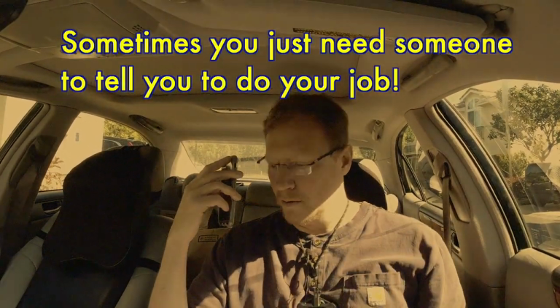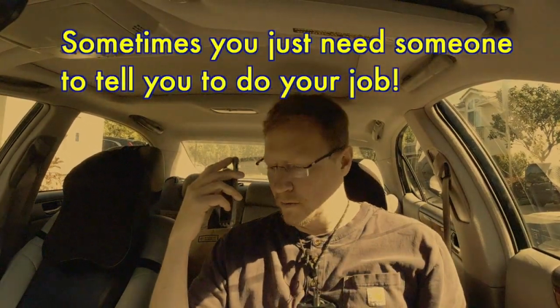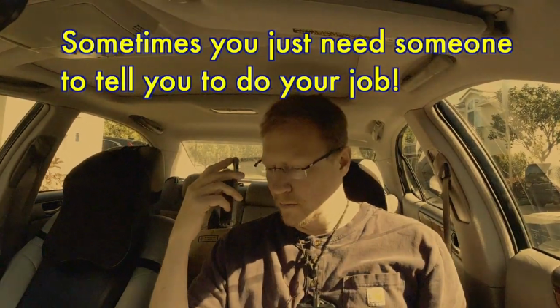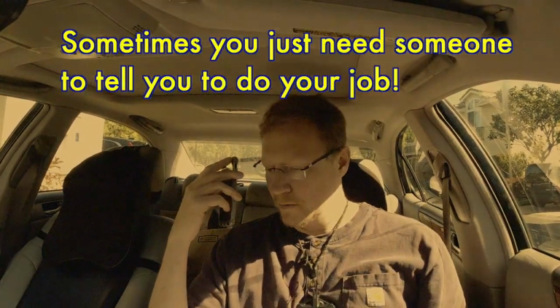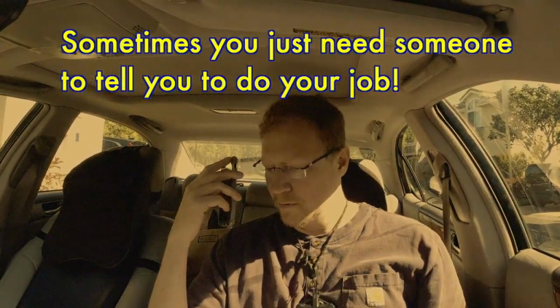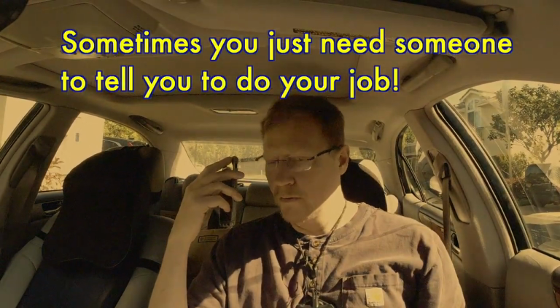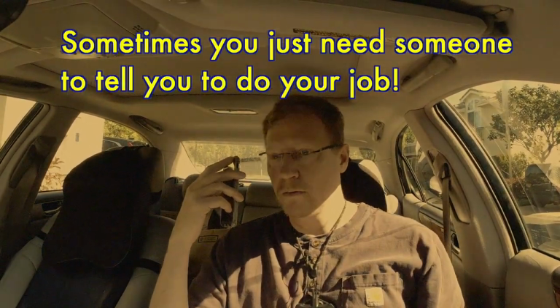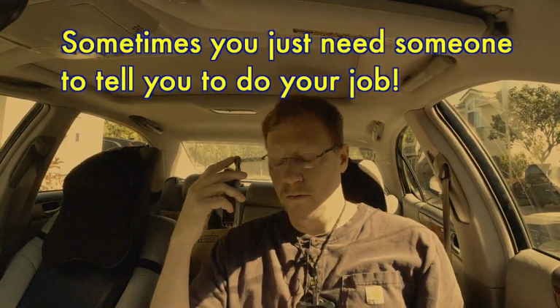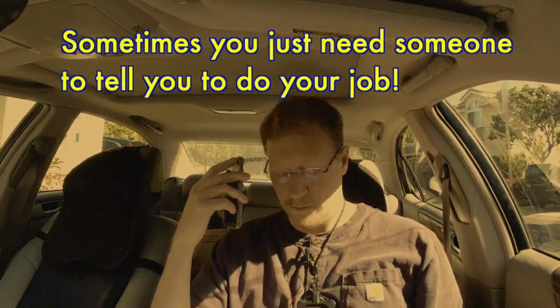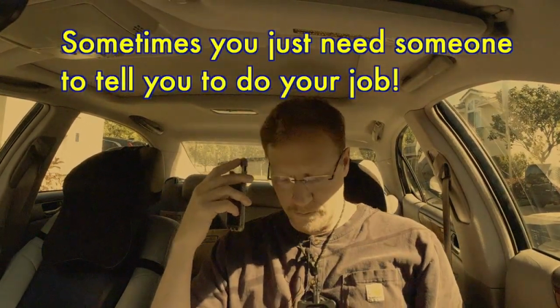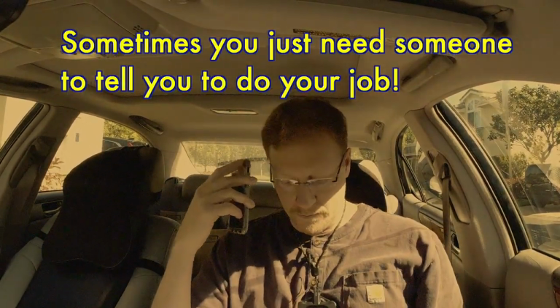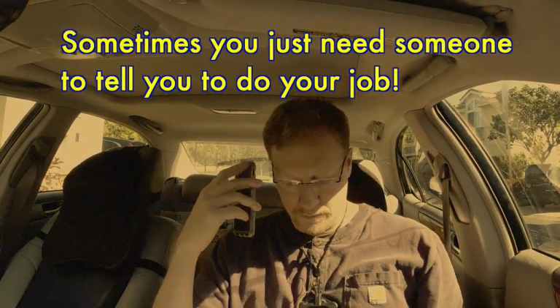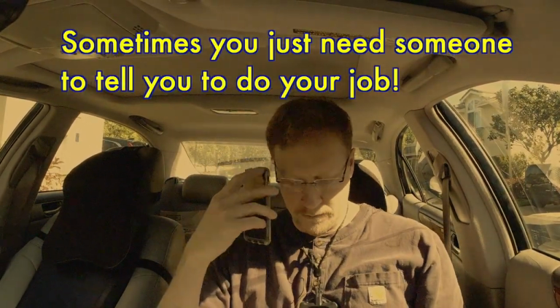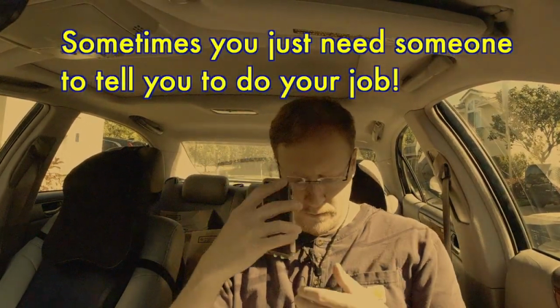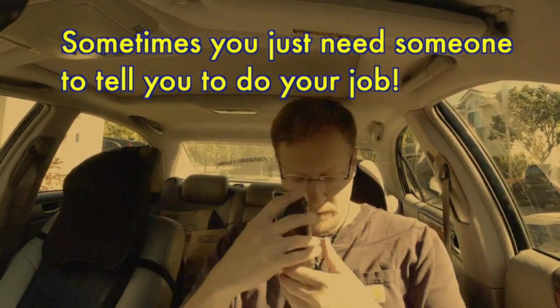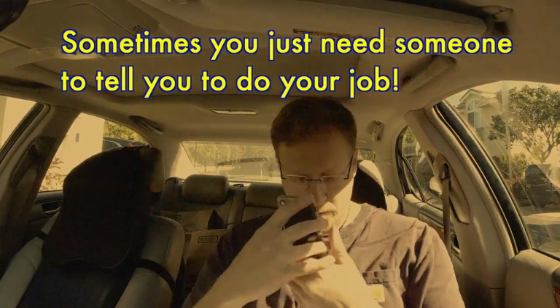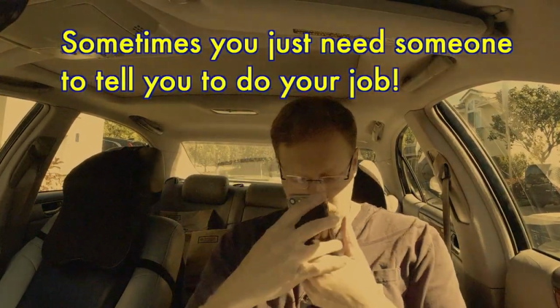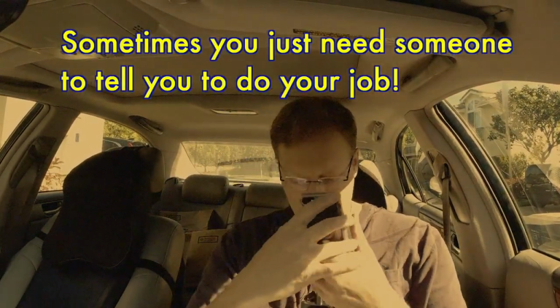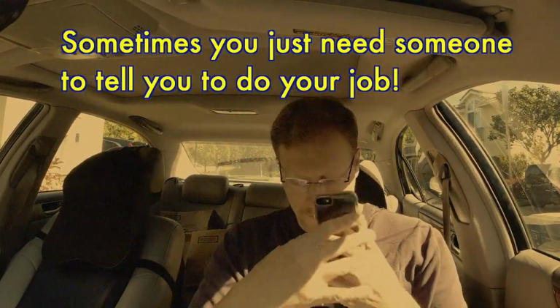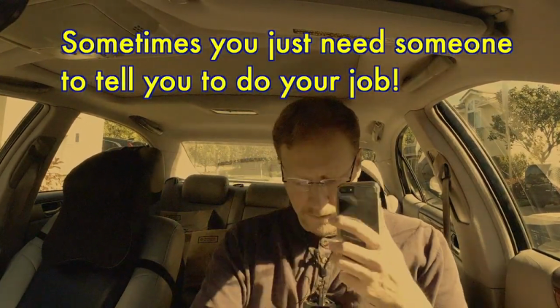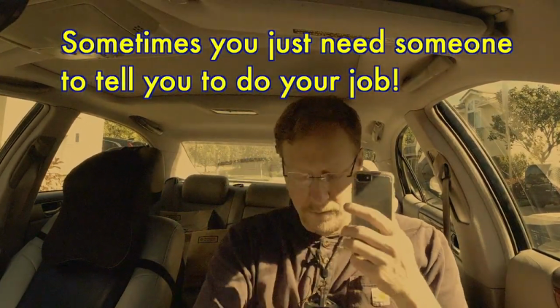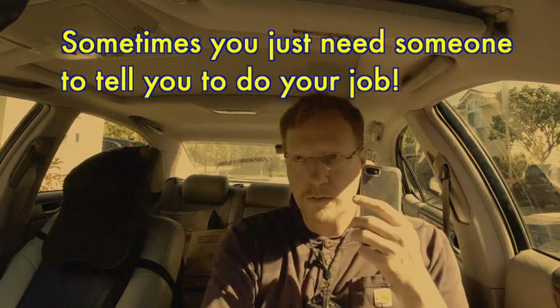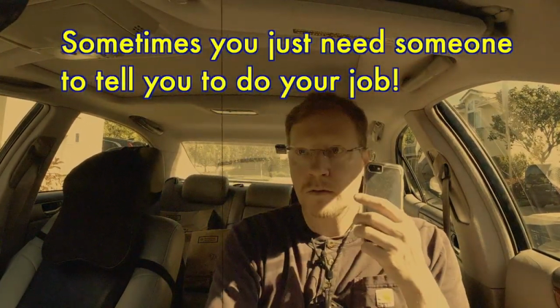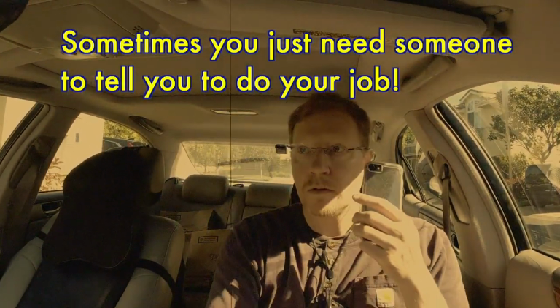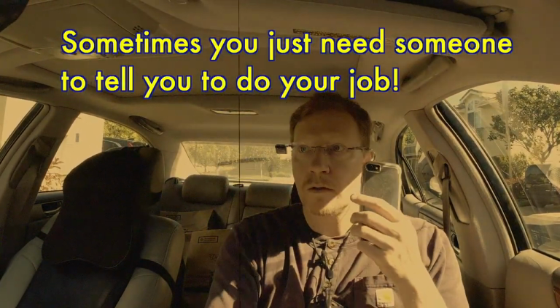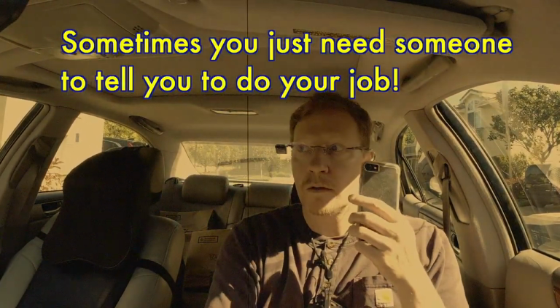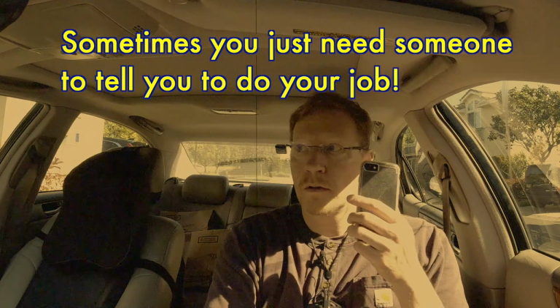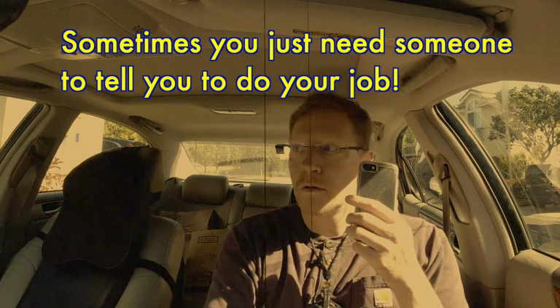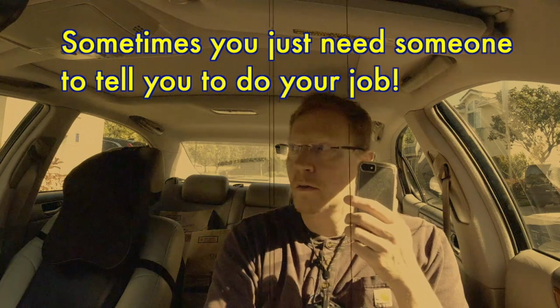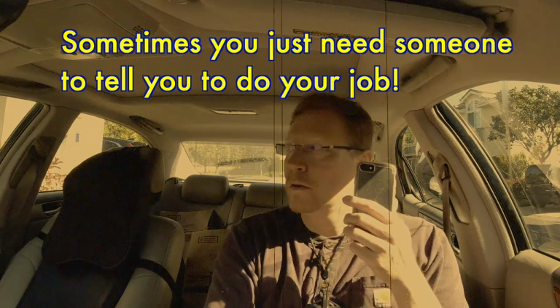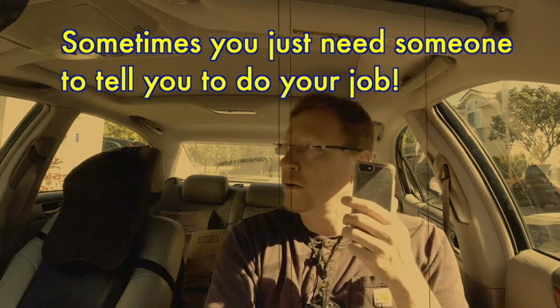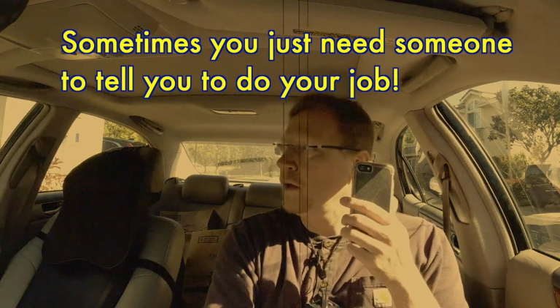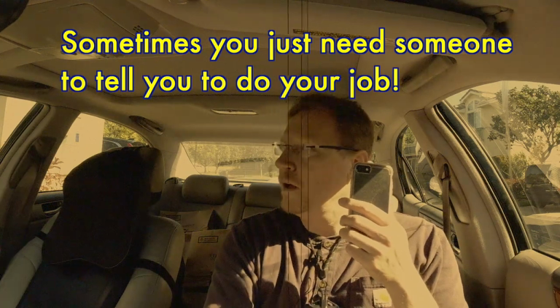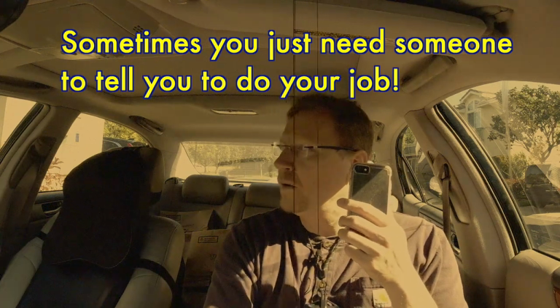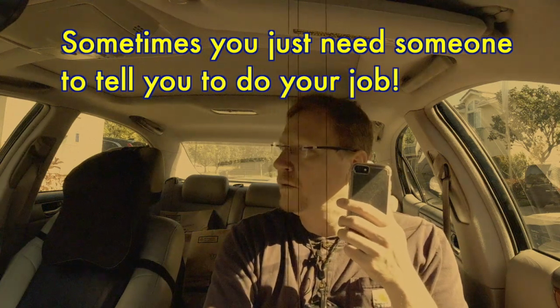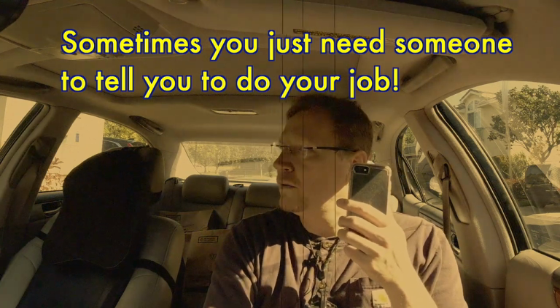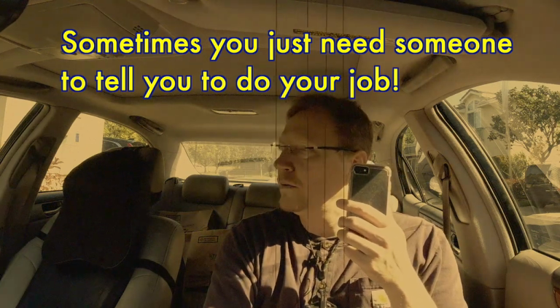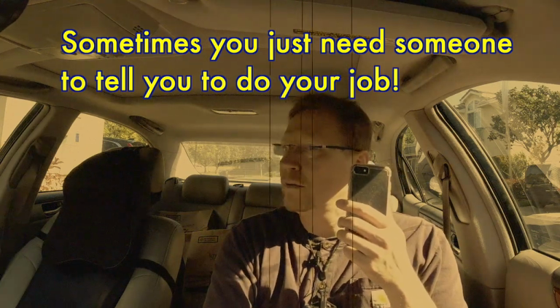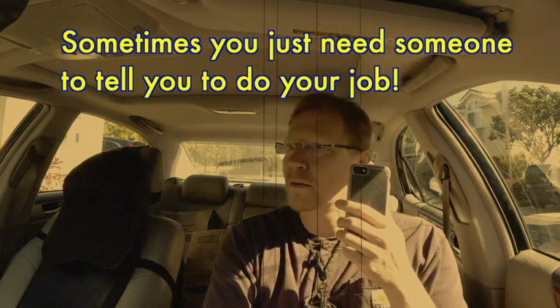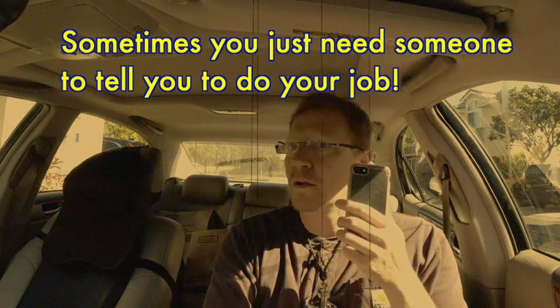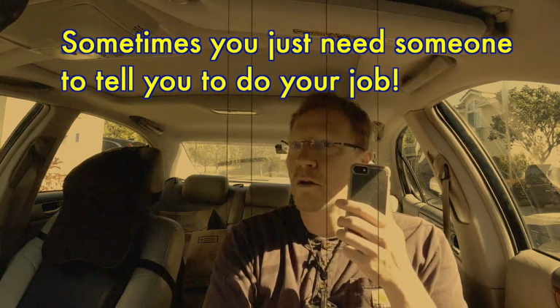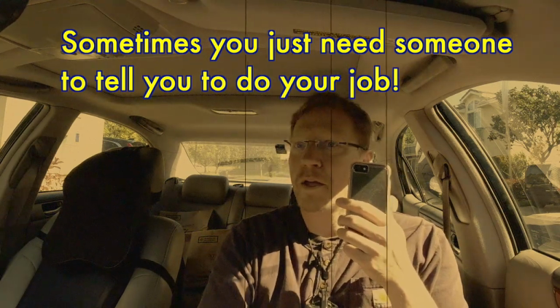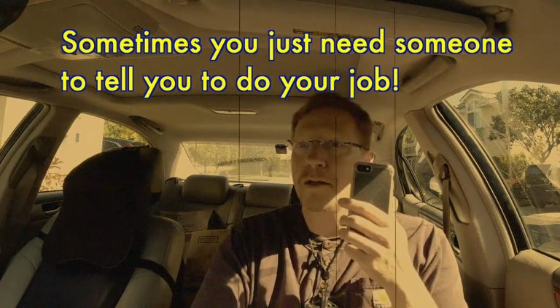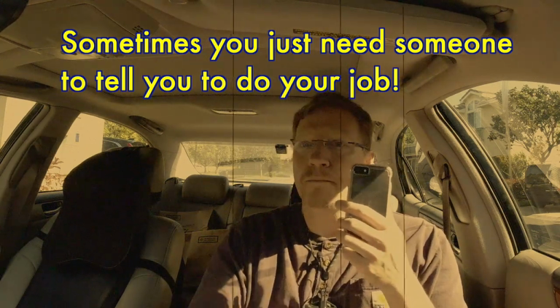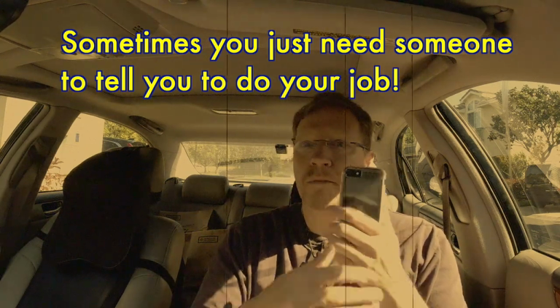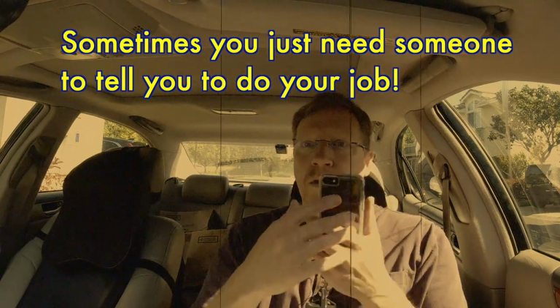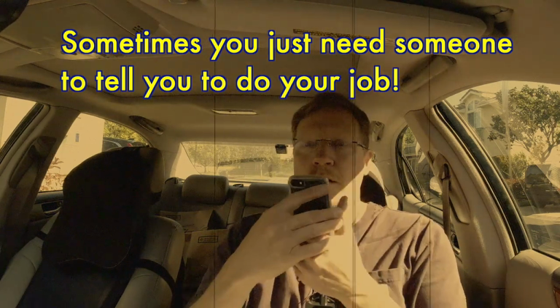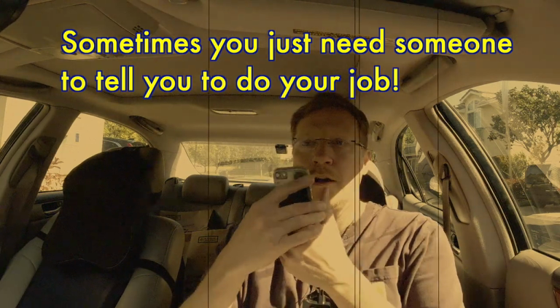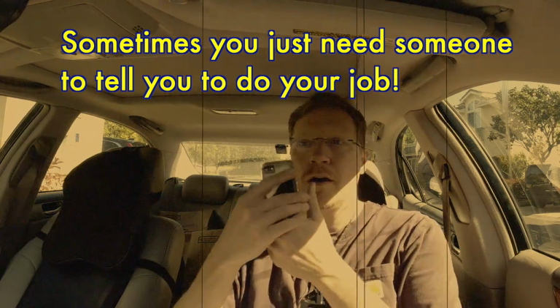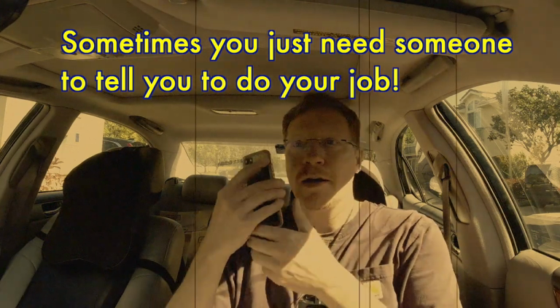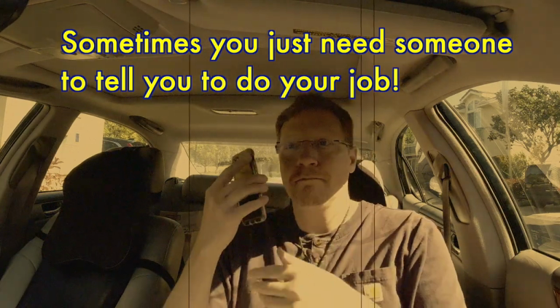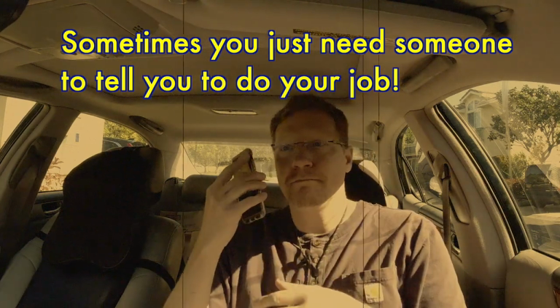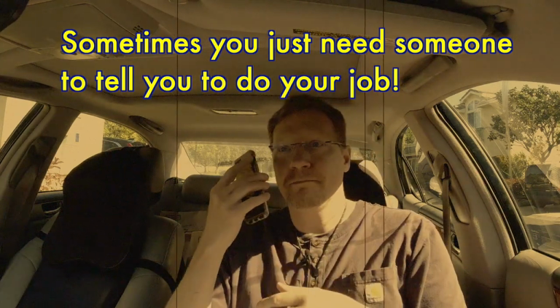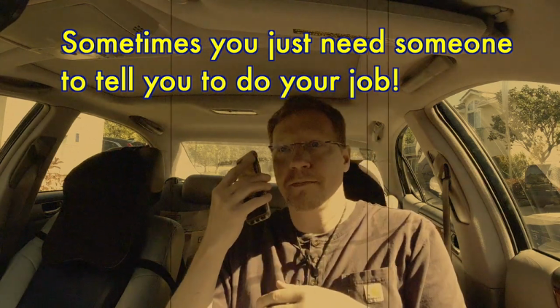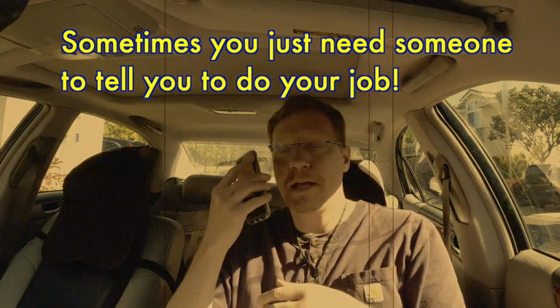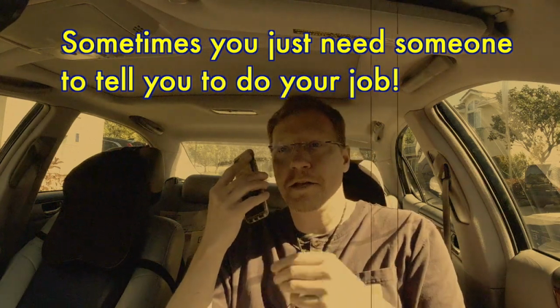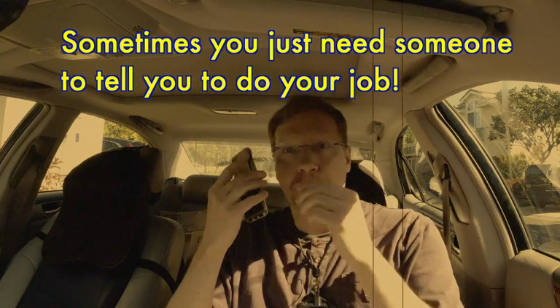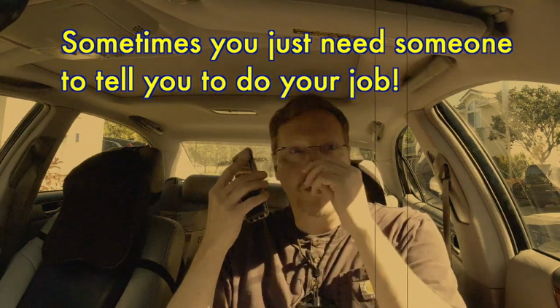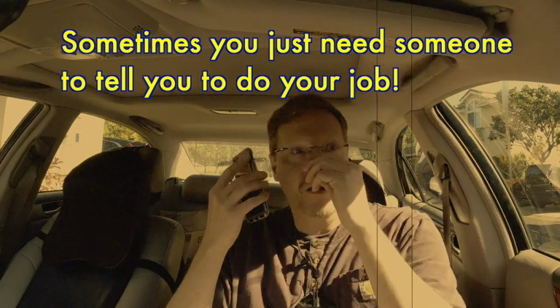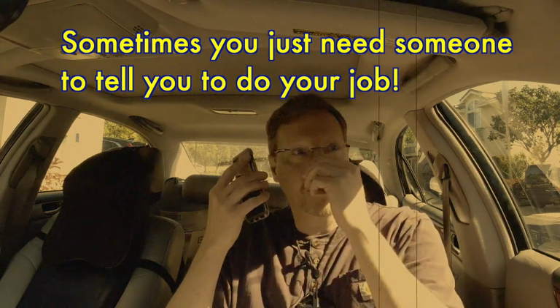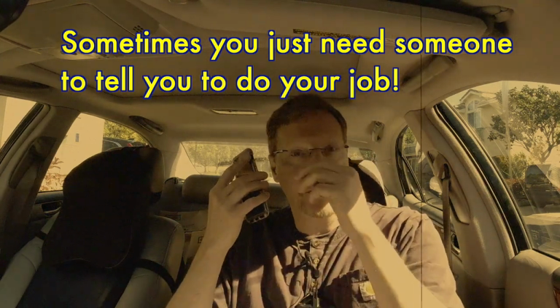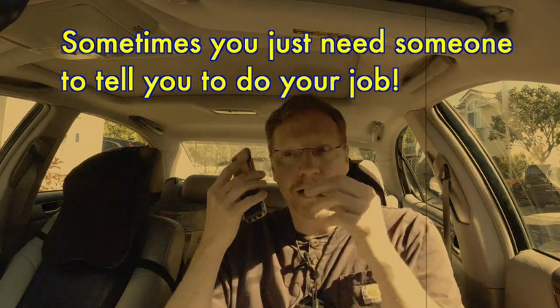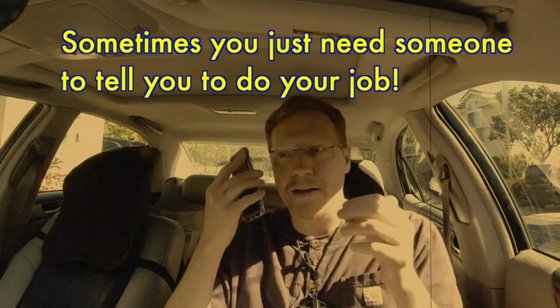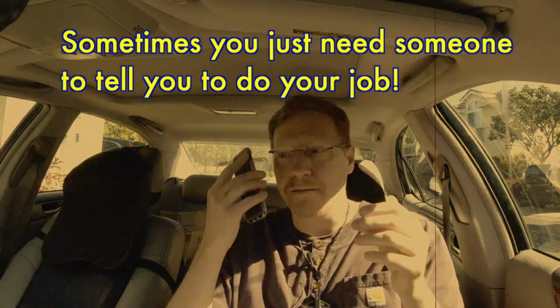The agent came back and said she was able to get in contact with the customer. He said he lives there and they can leave the packages. She thanked me and I confirmed I'd do that right away.